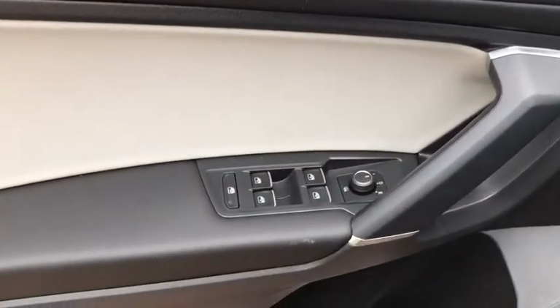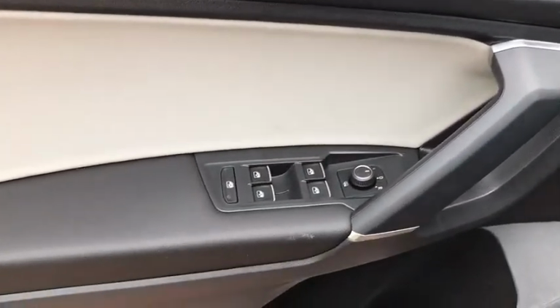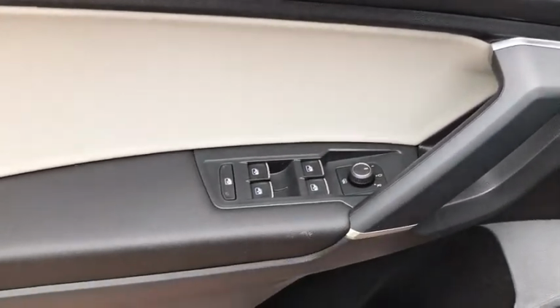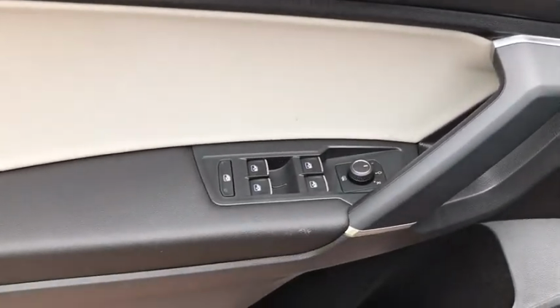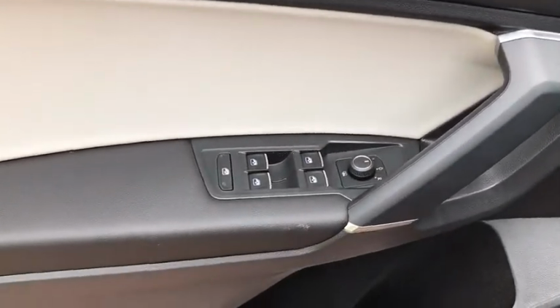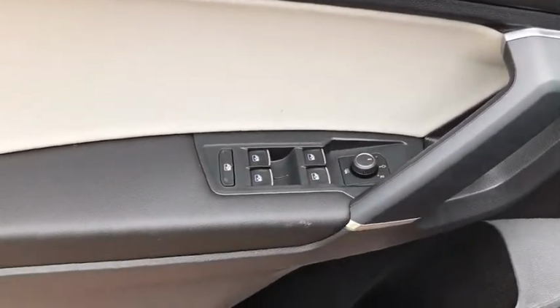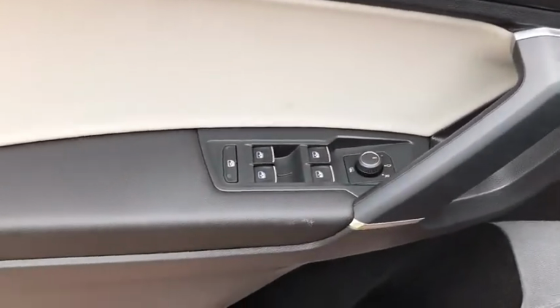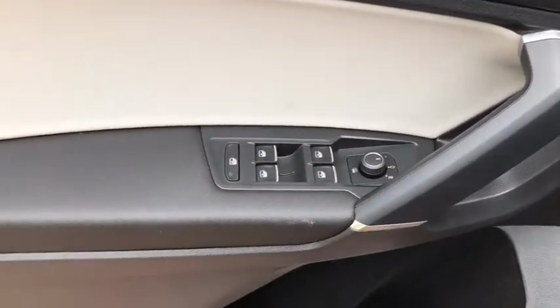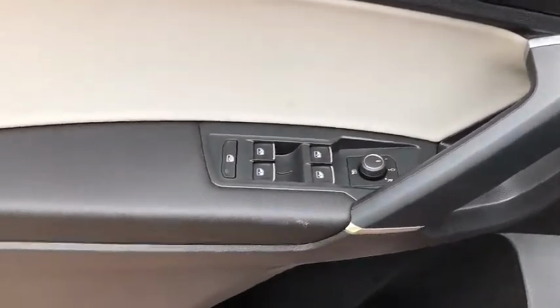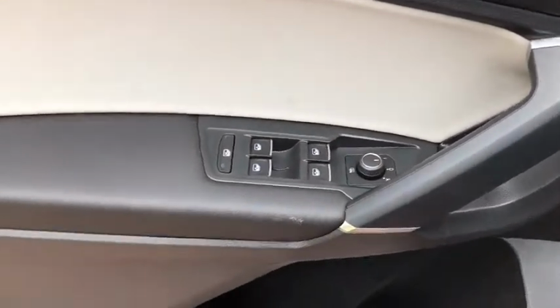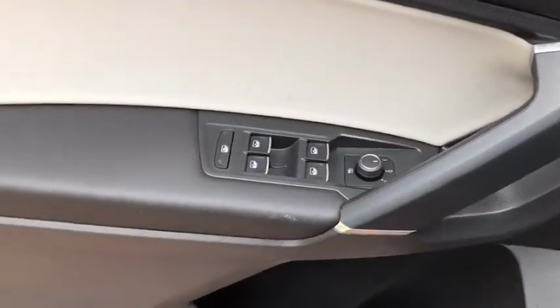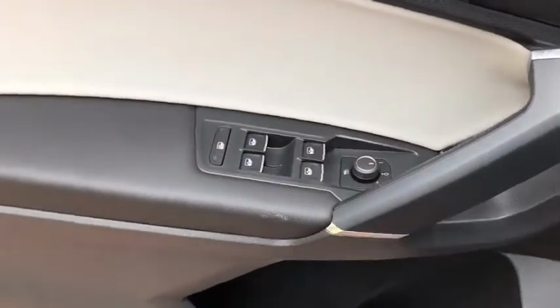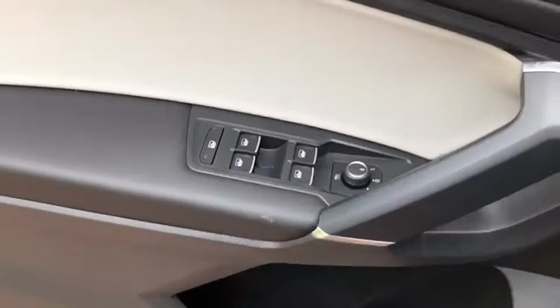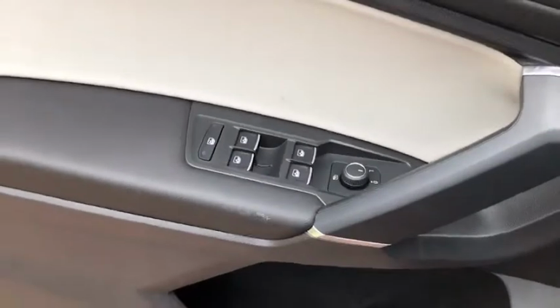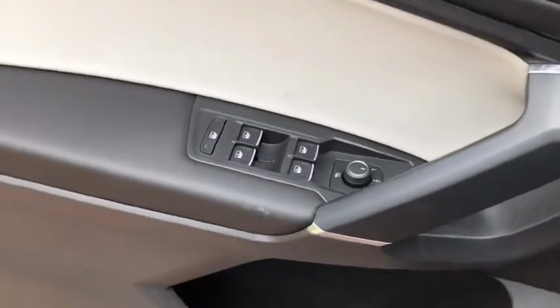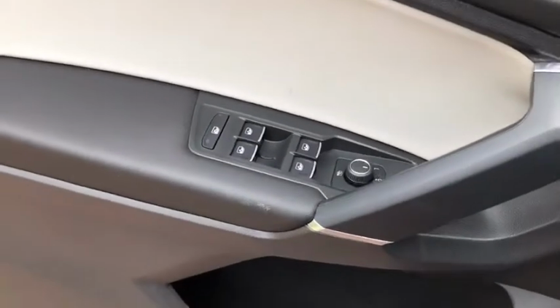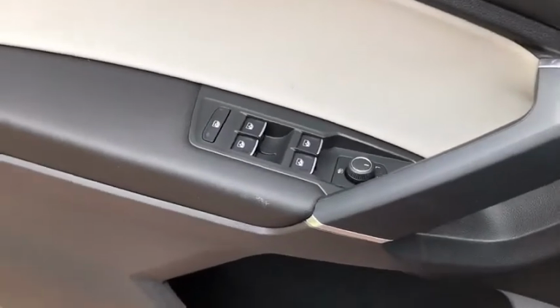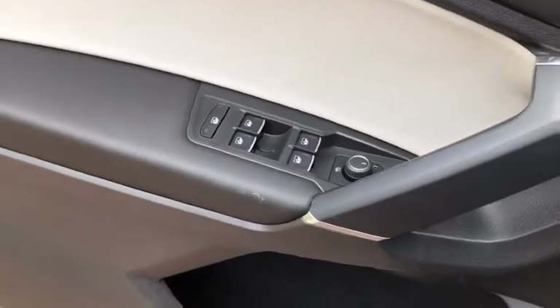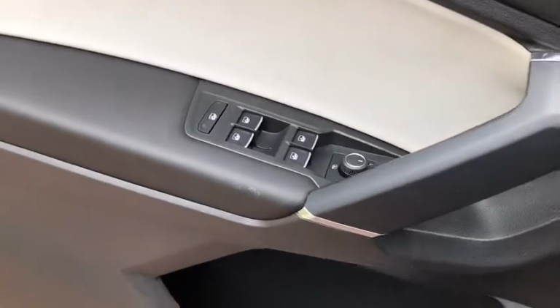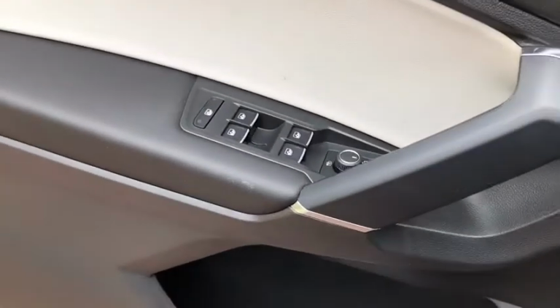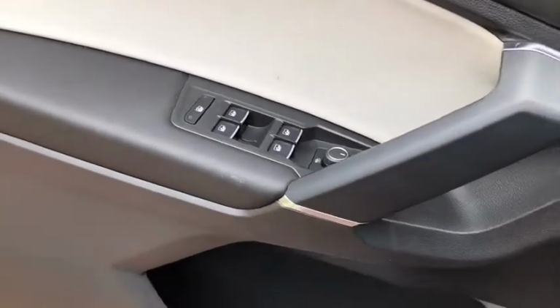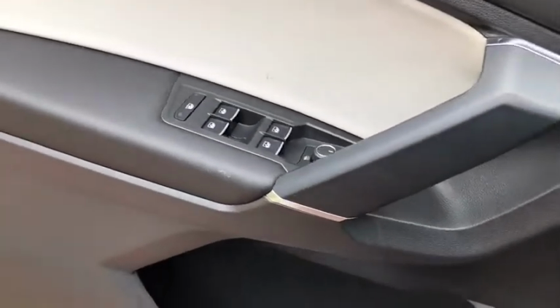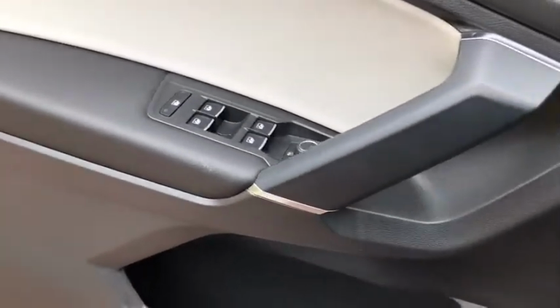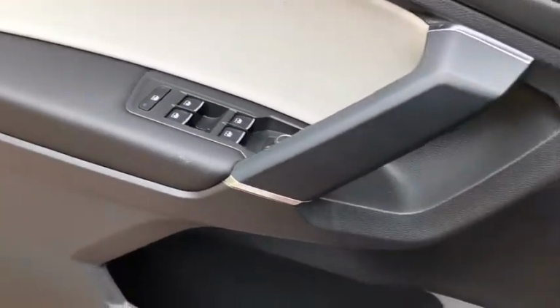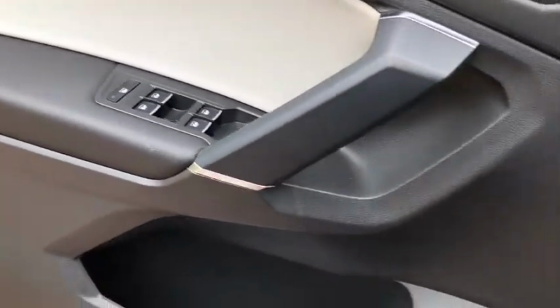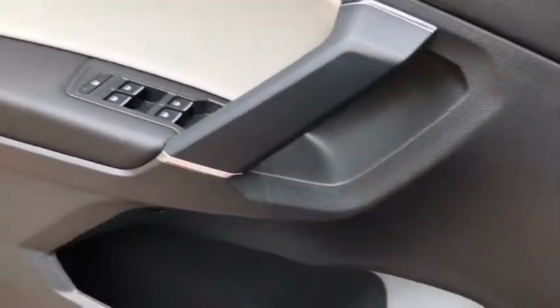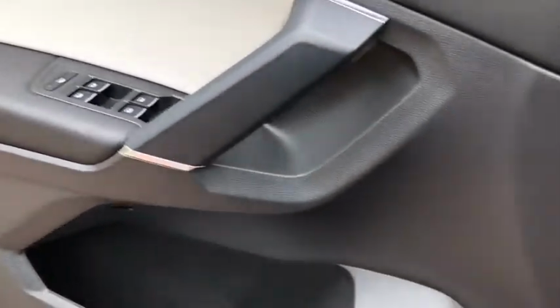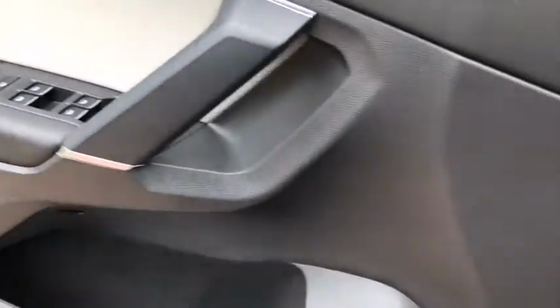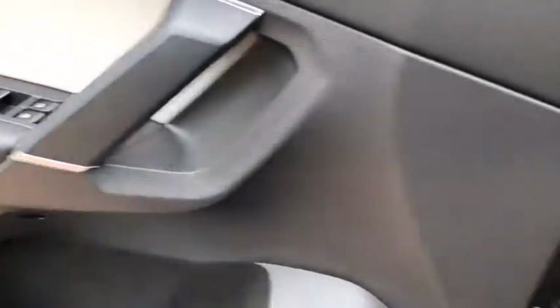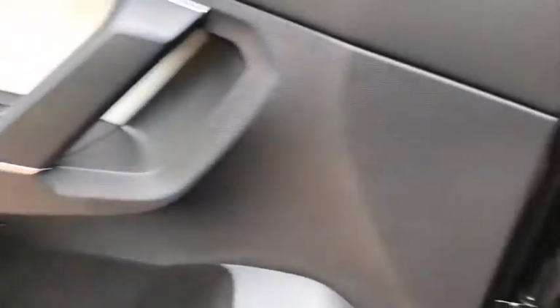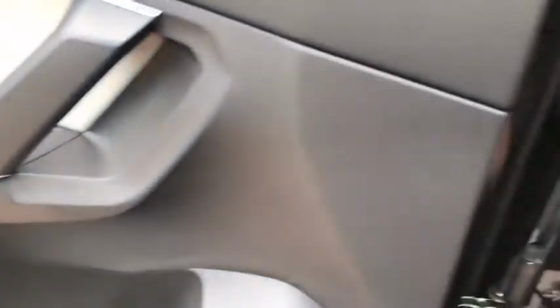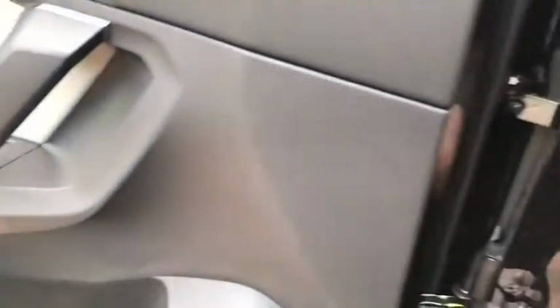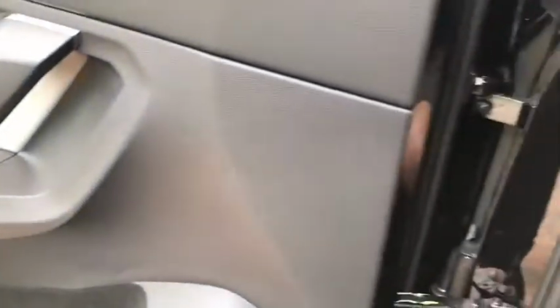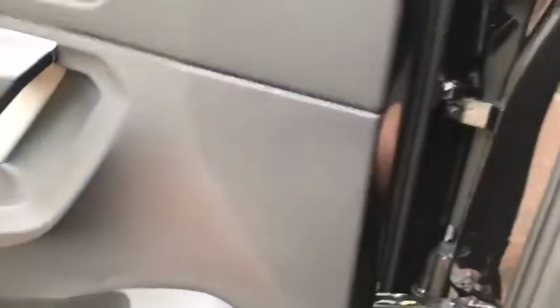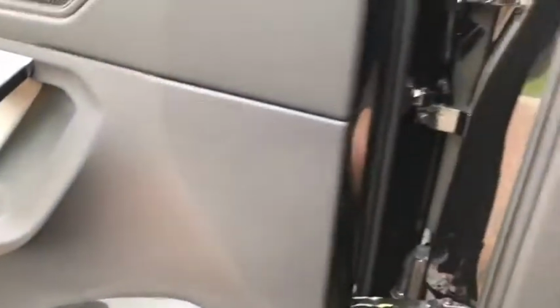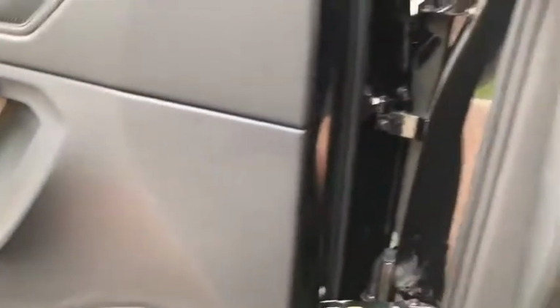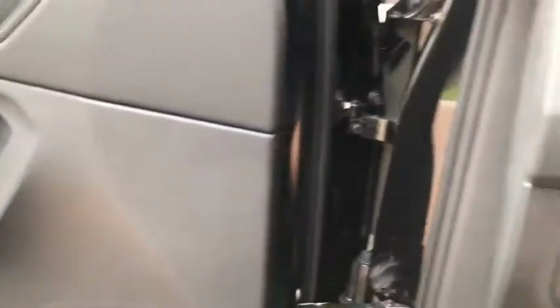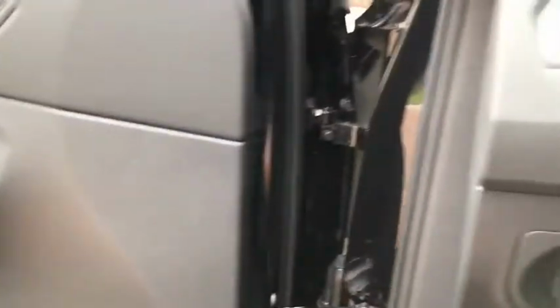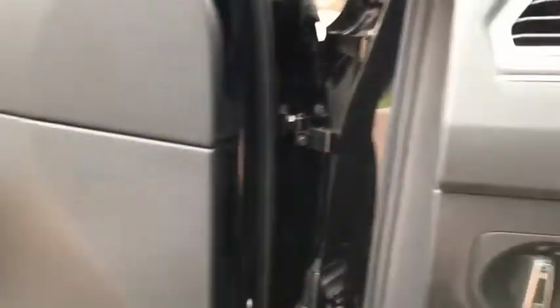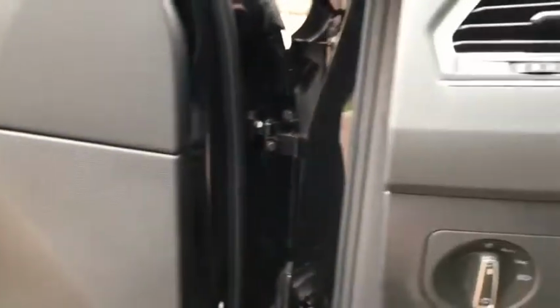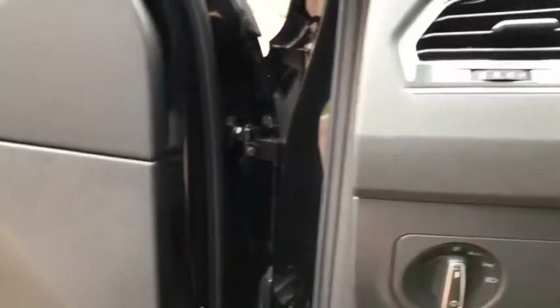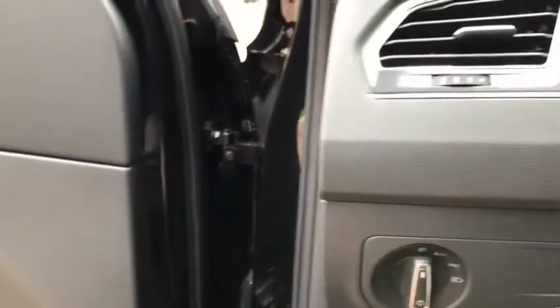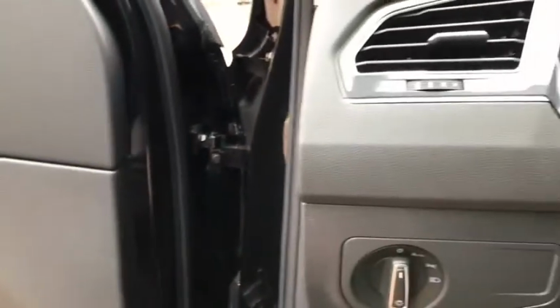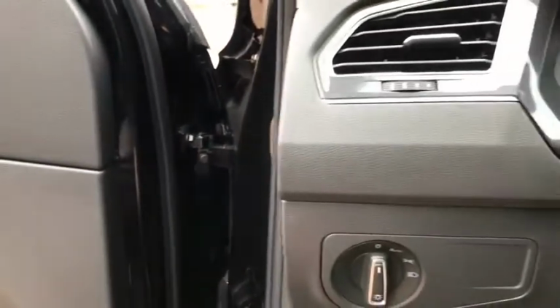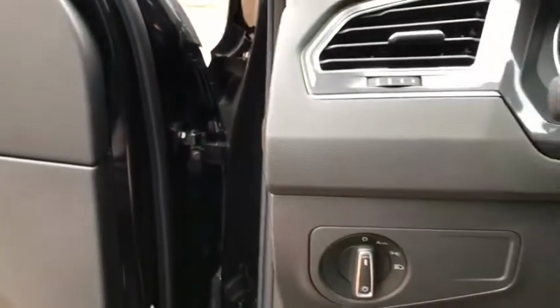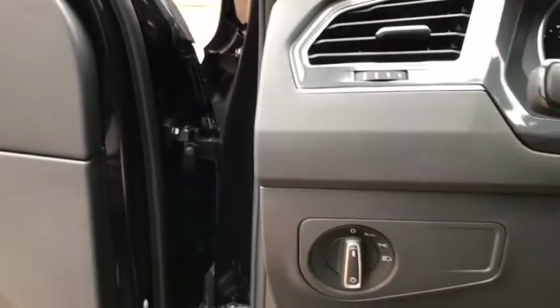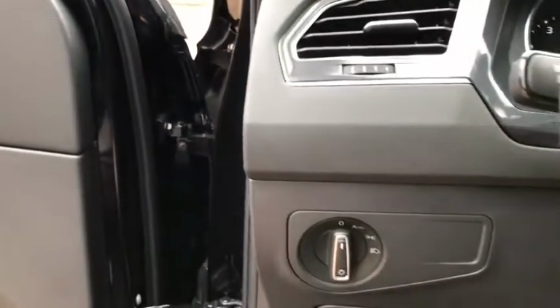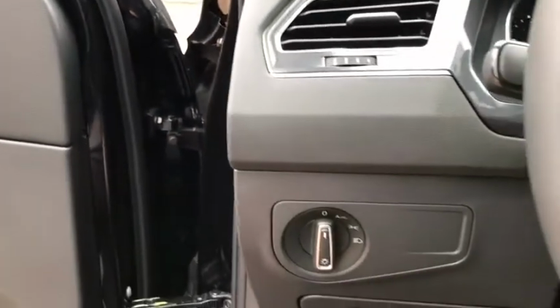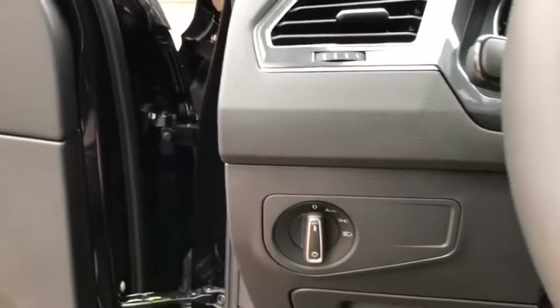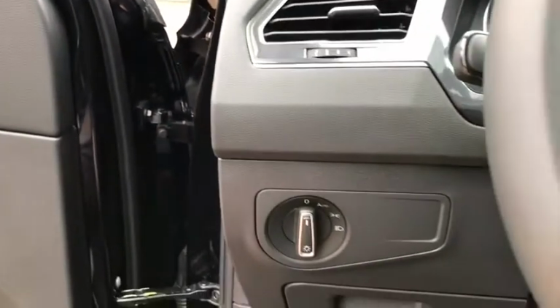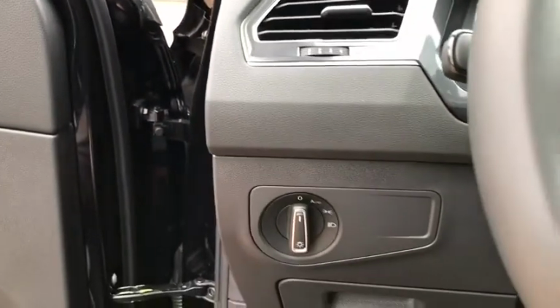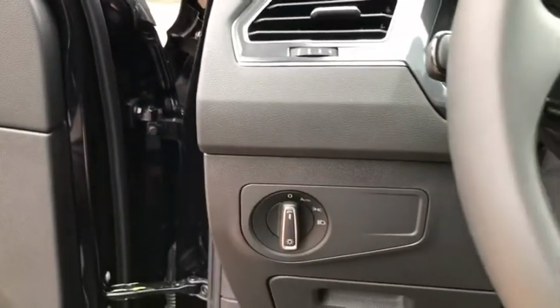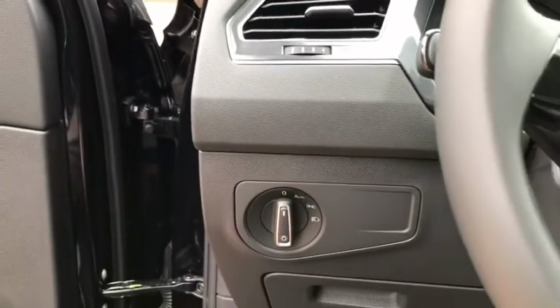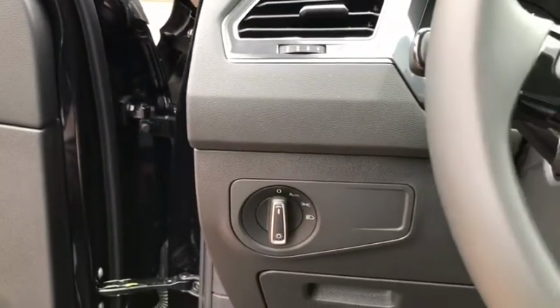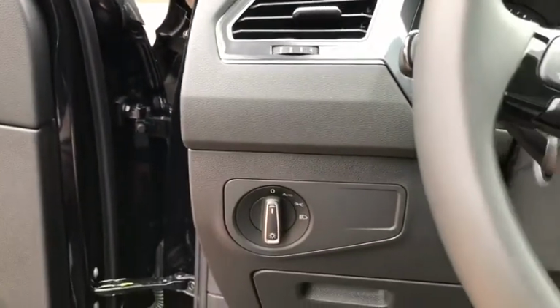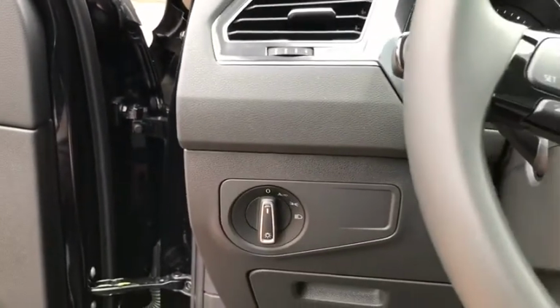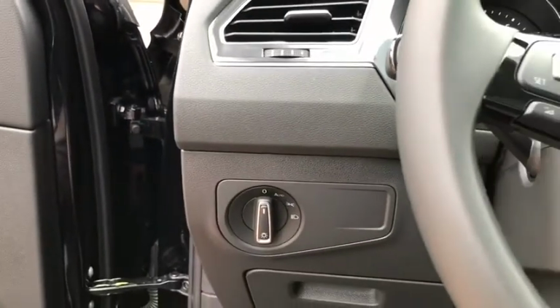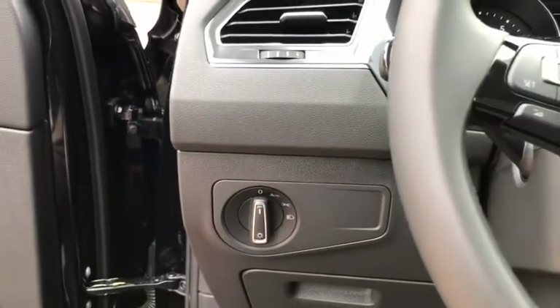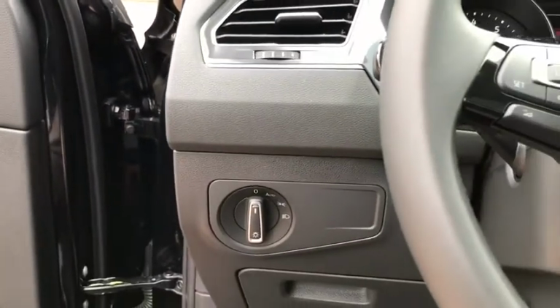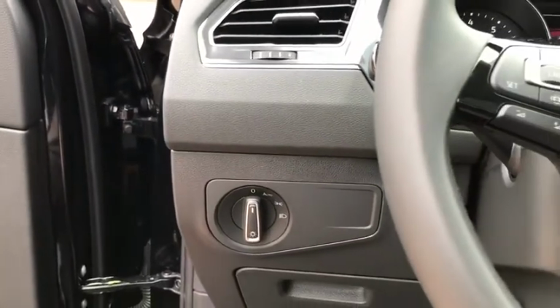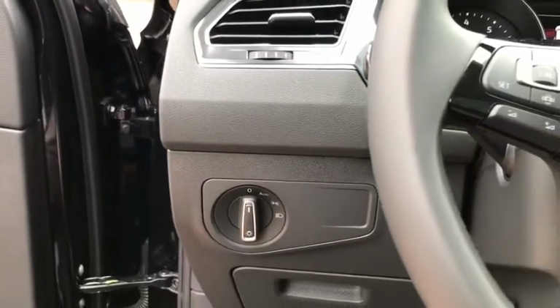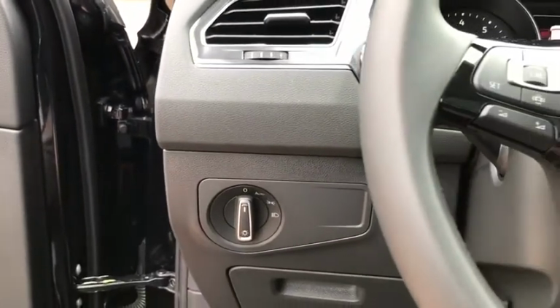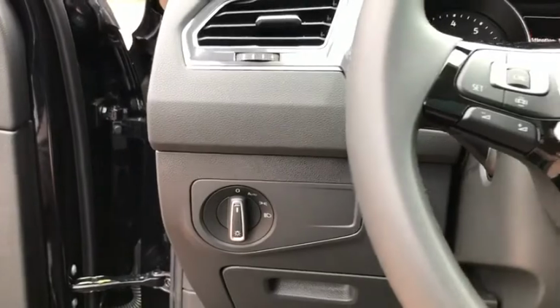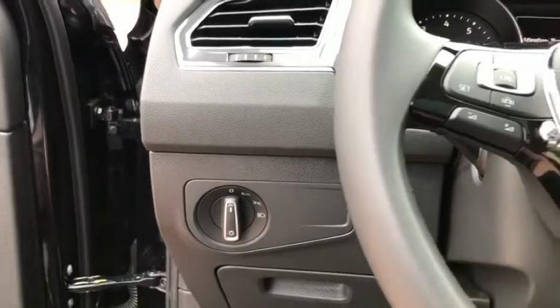Overhead console. Tachometer. Rear window wiper. Power driver's seat. Come take a test drive today.